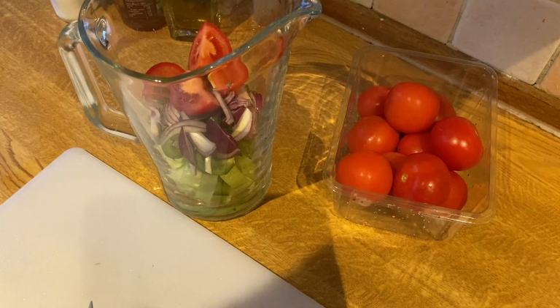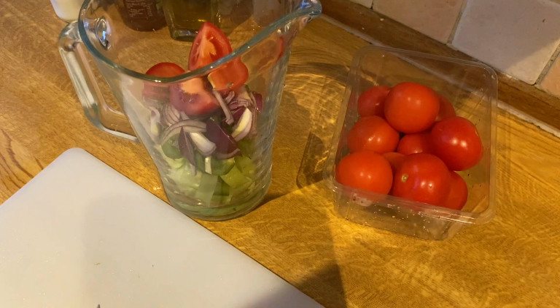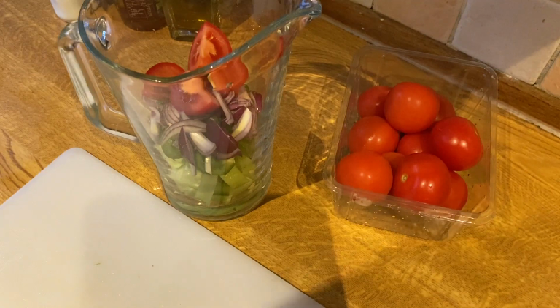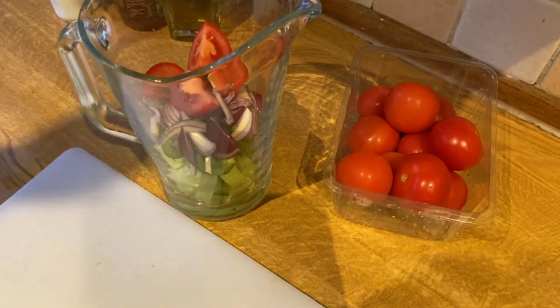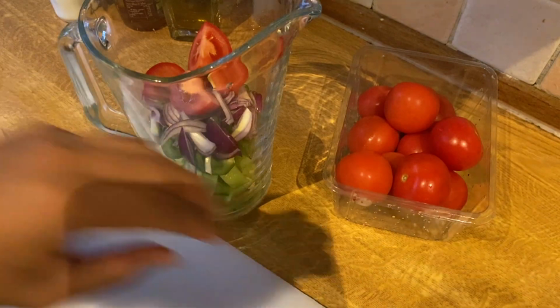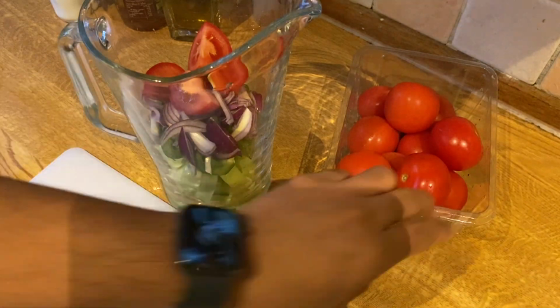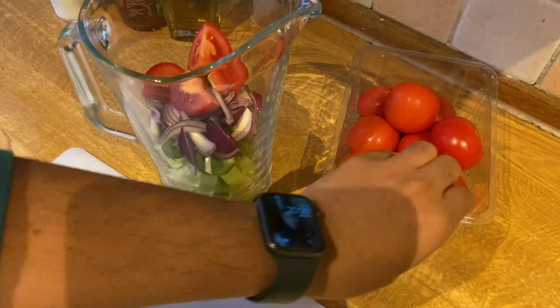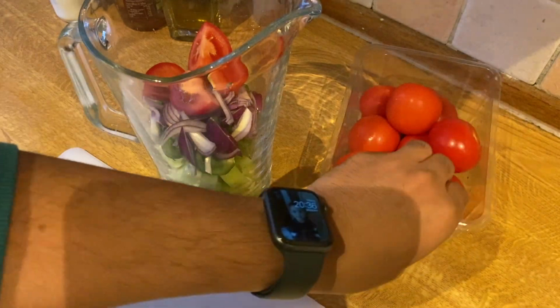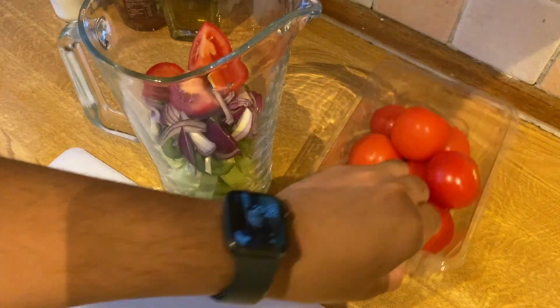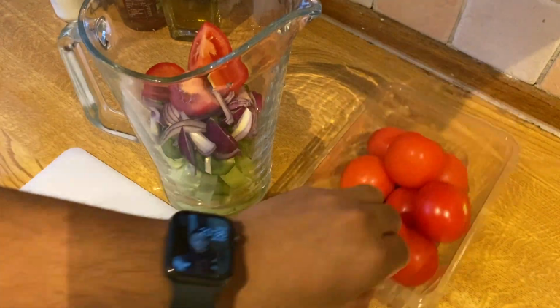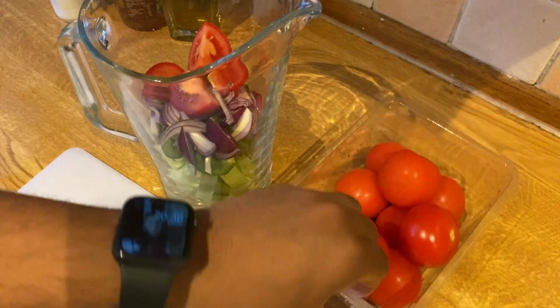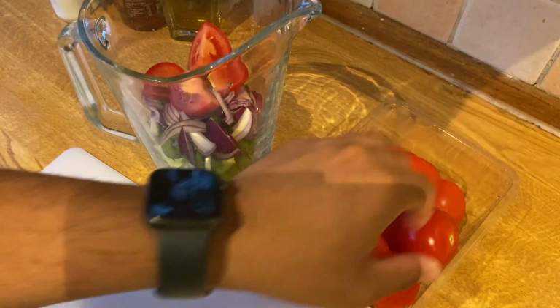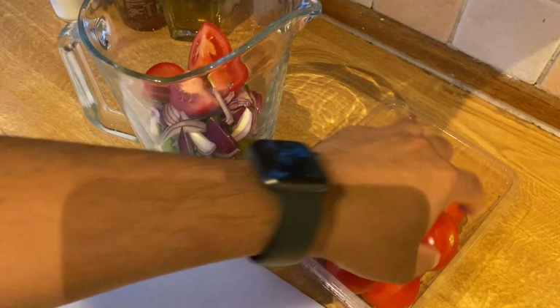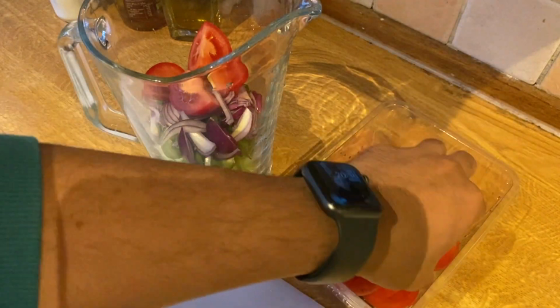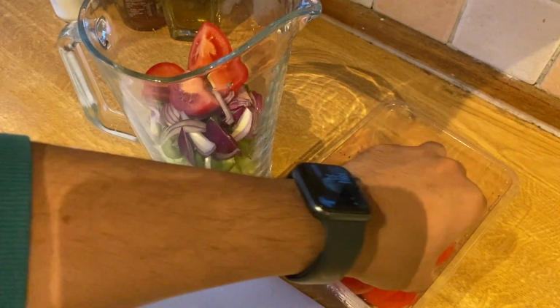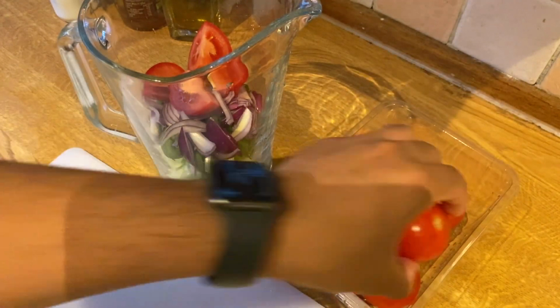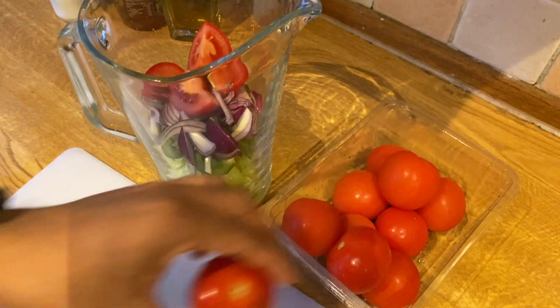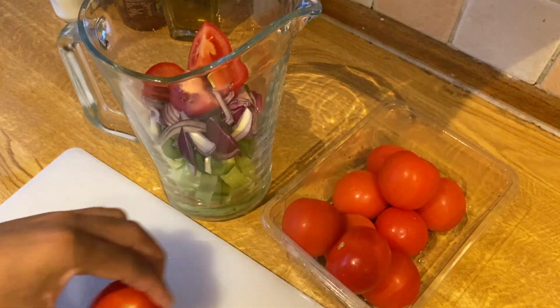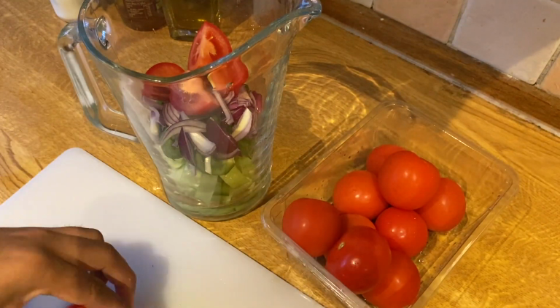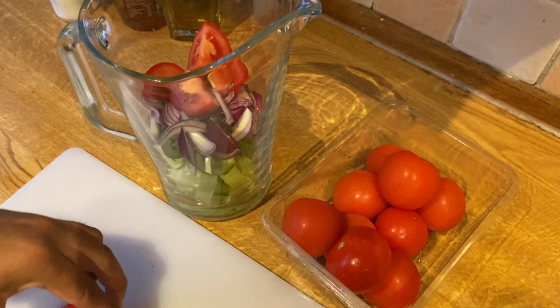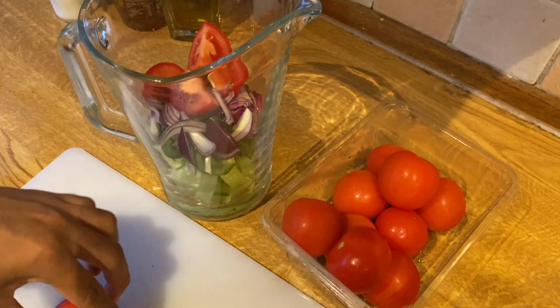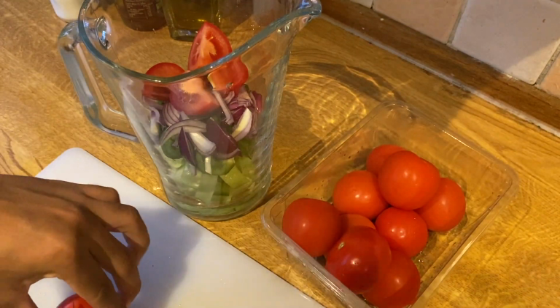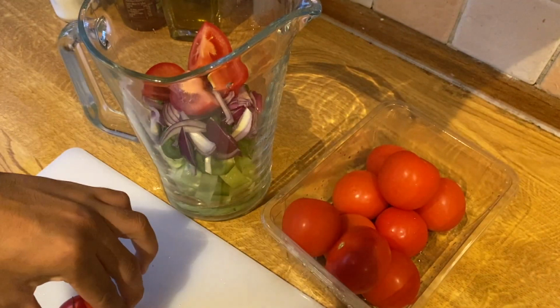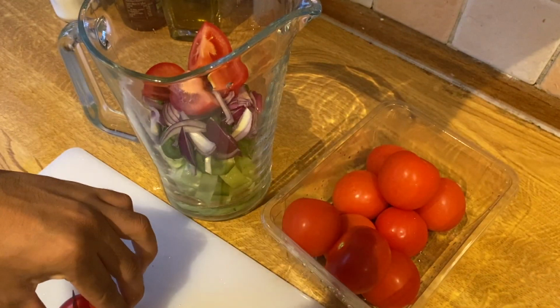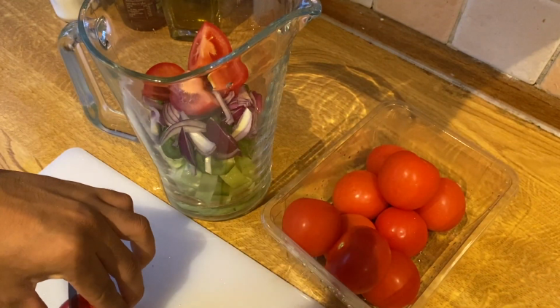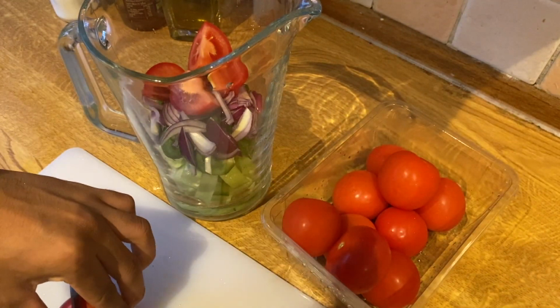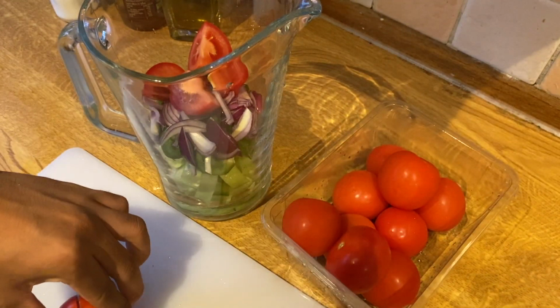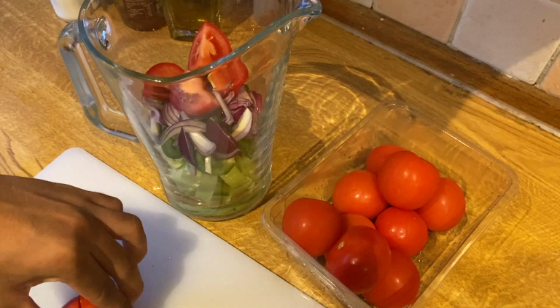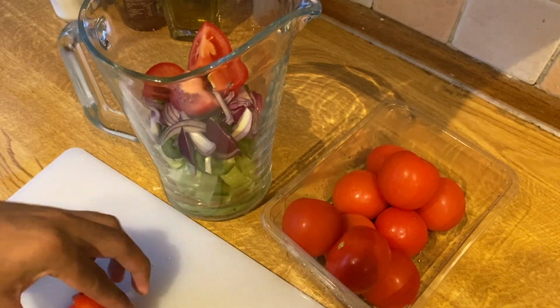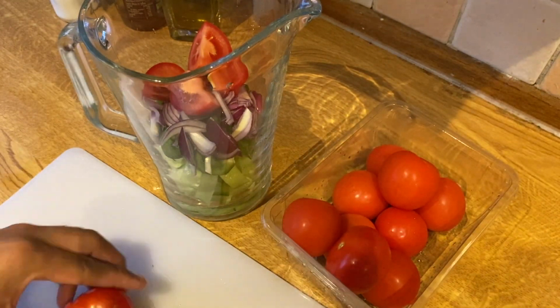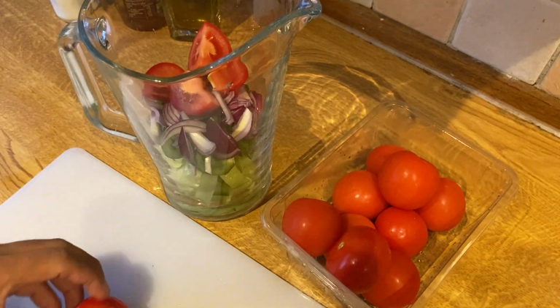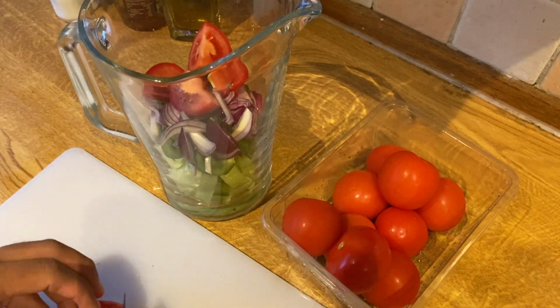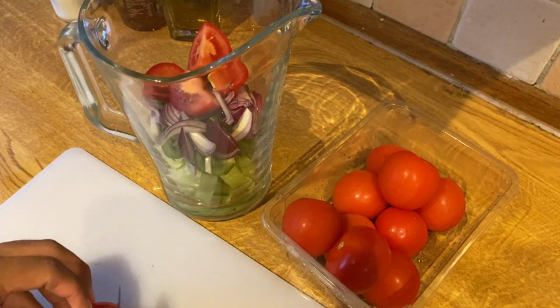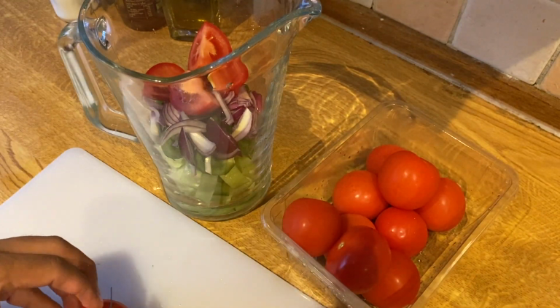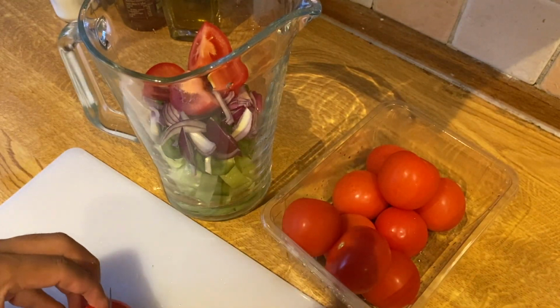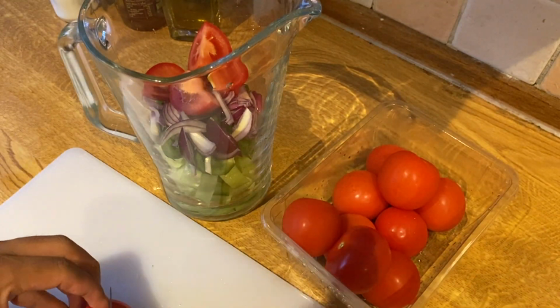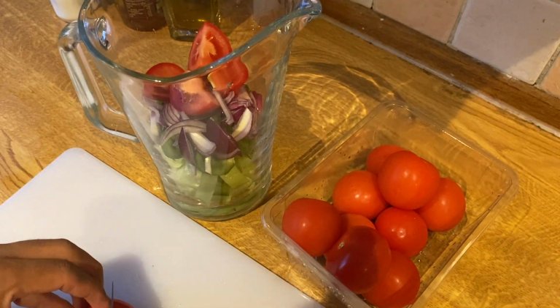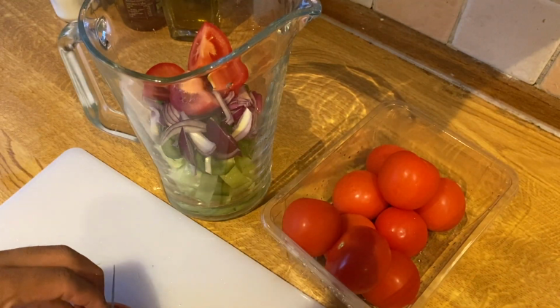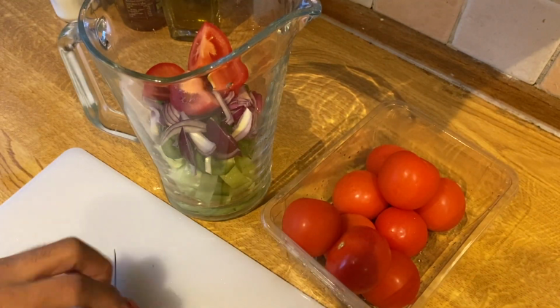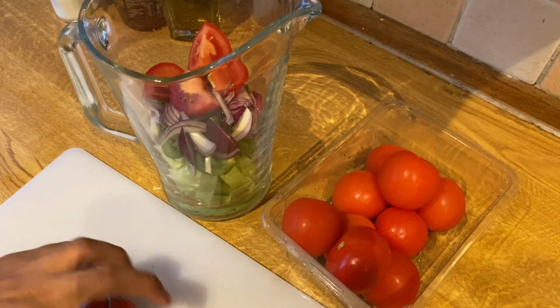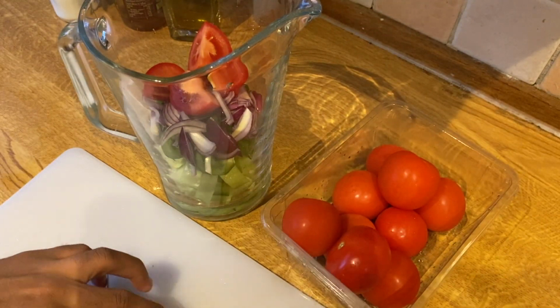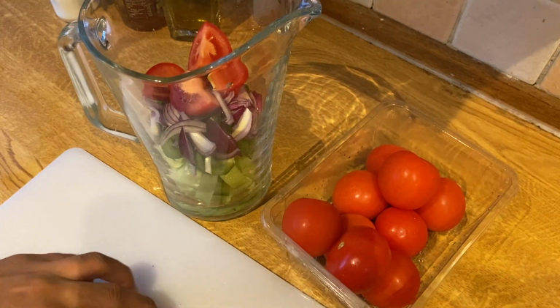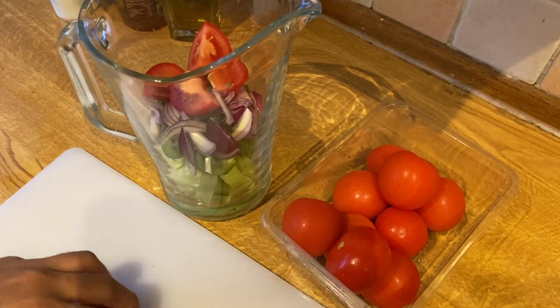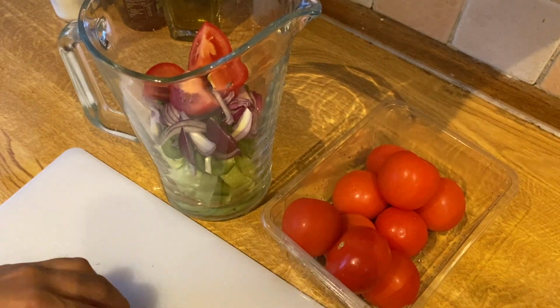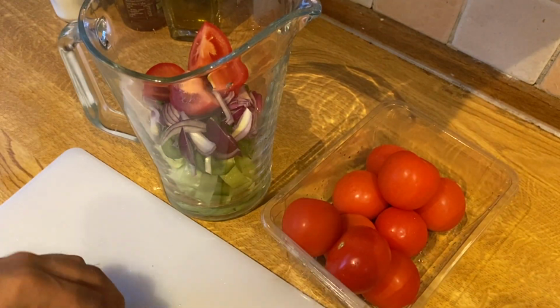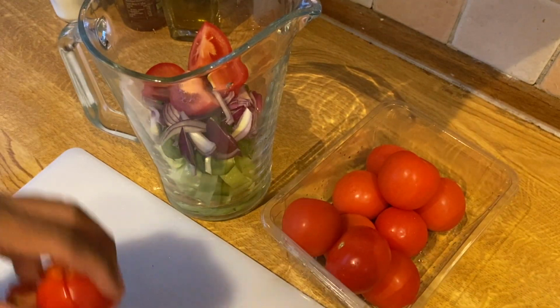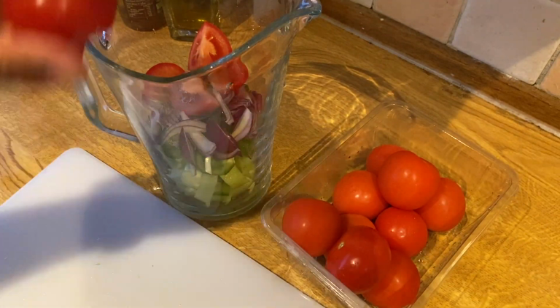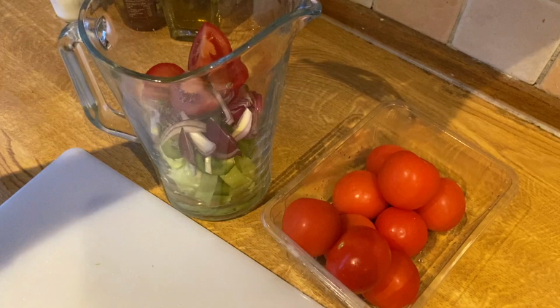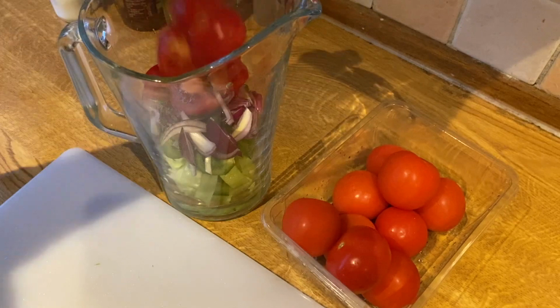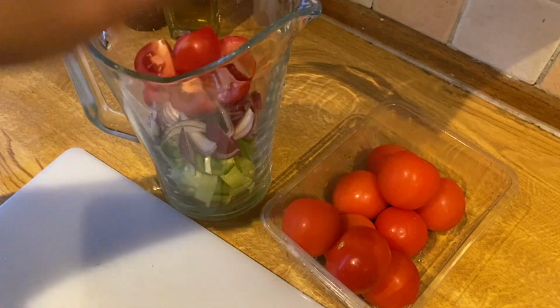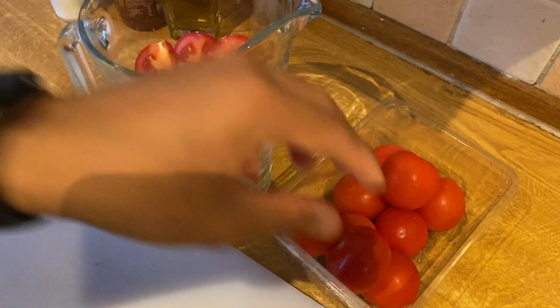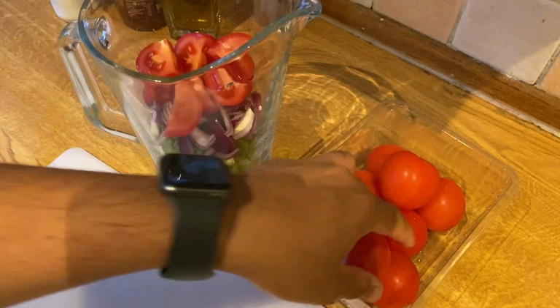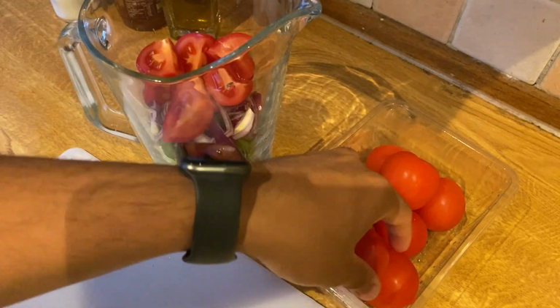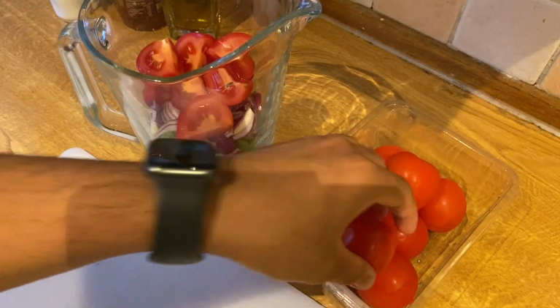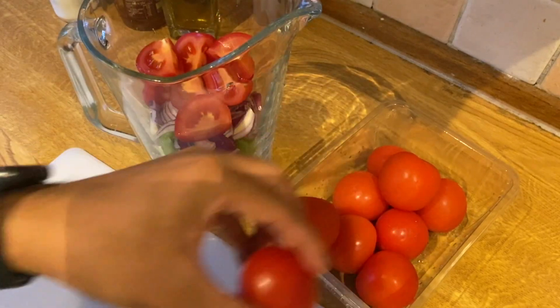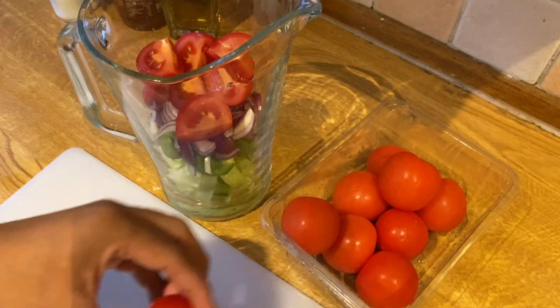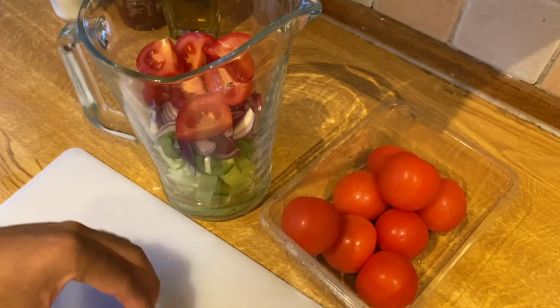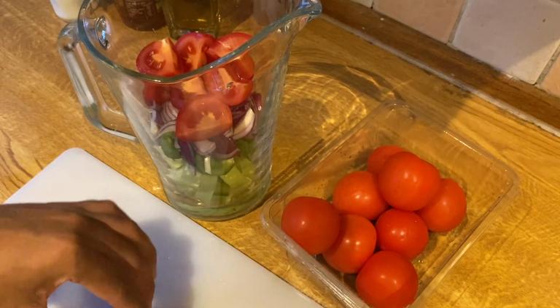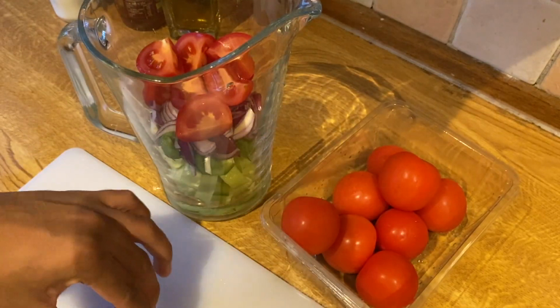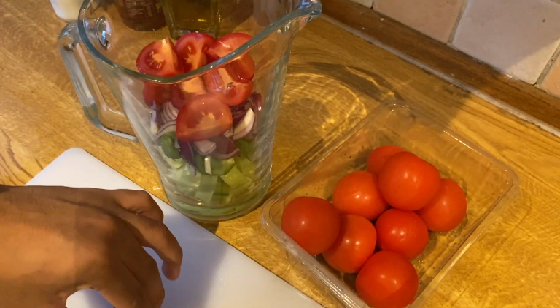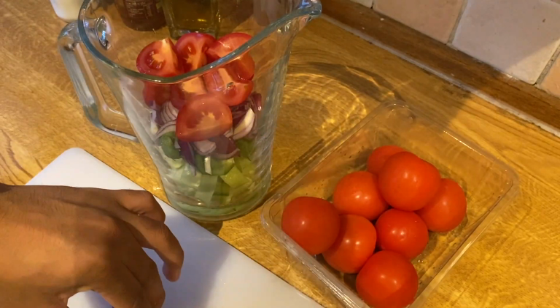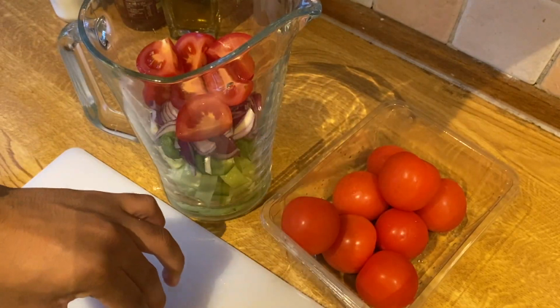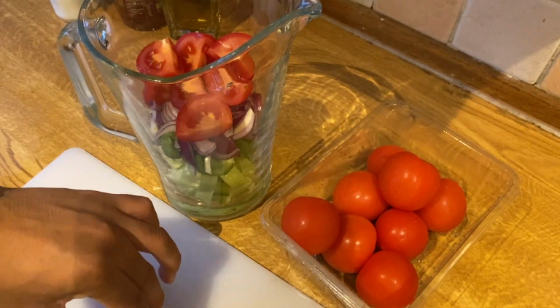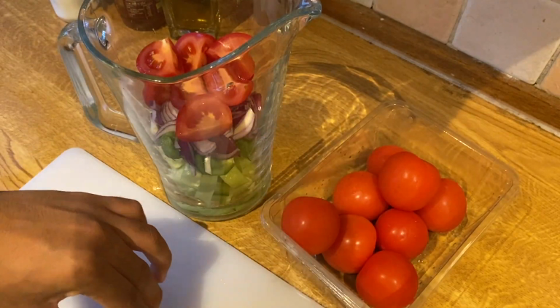We need two kilos of red tomatoes, because this is the main ingredient of gazpacho.